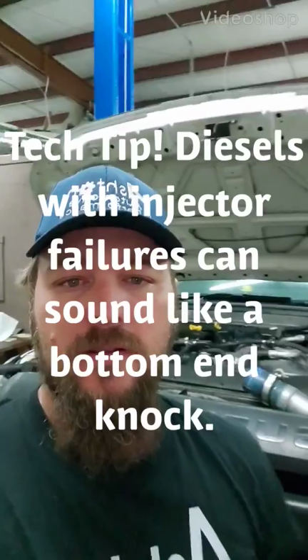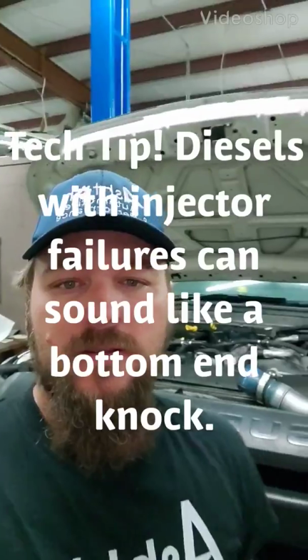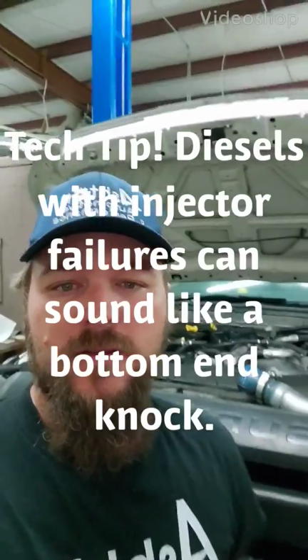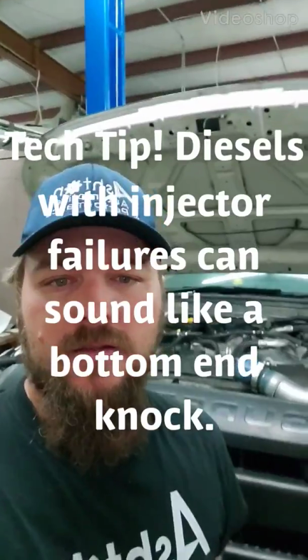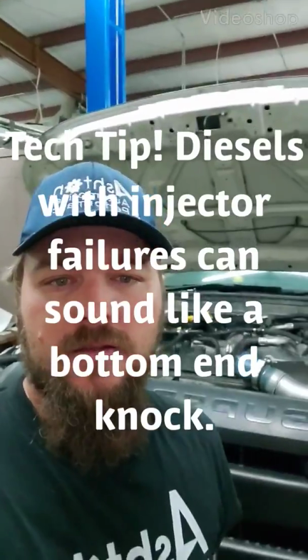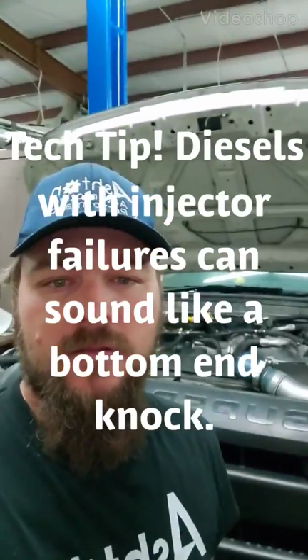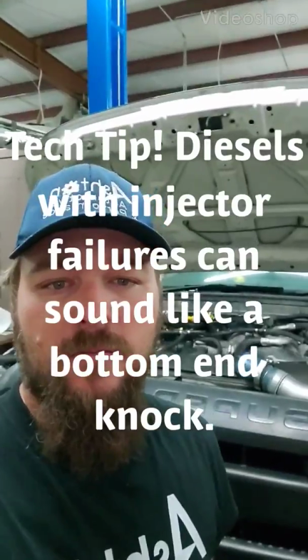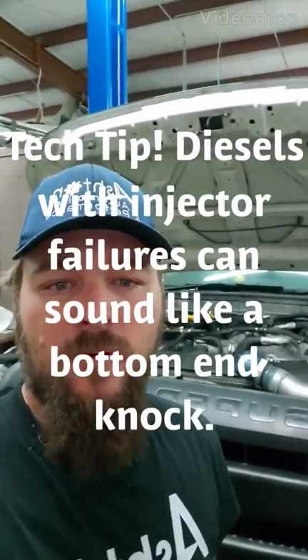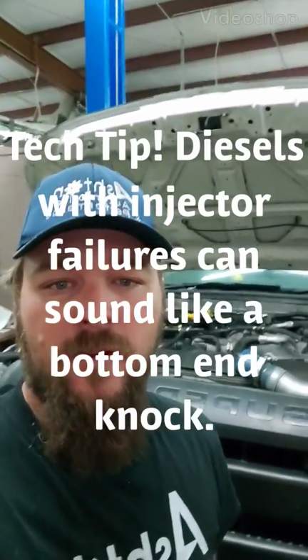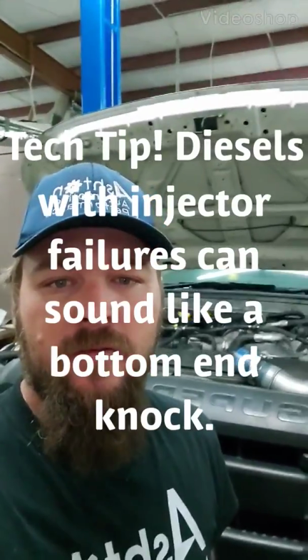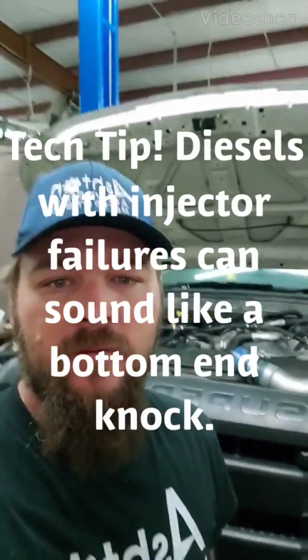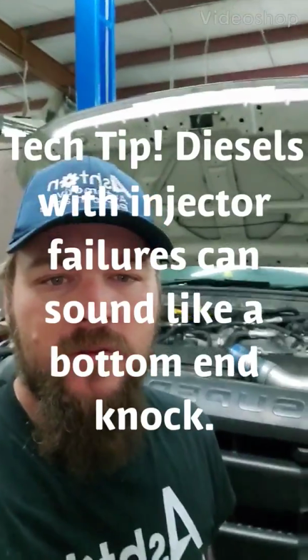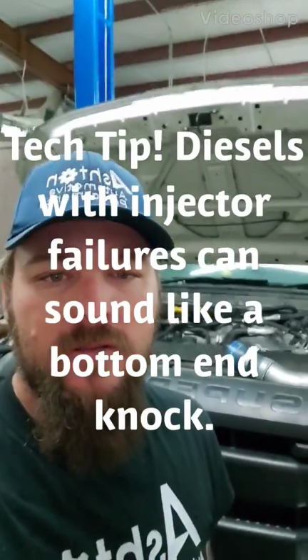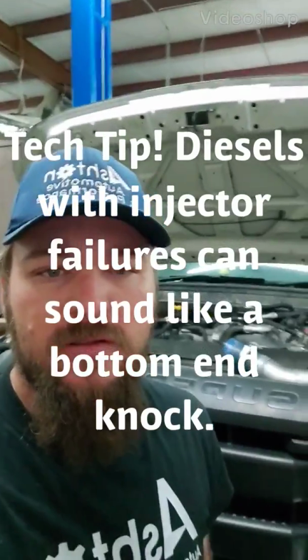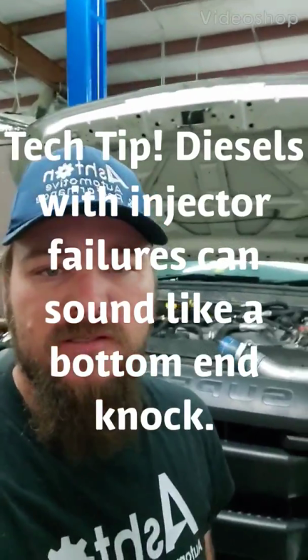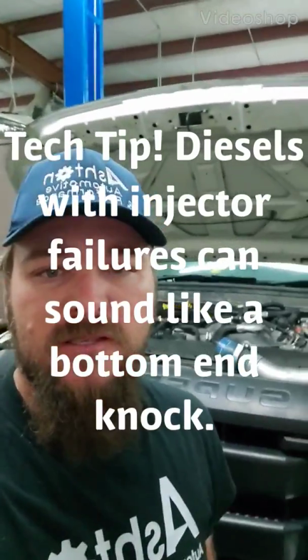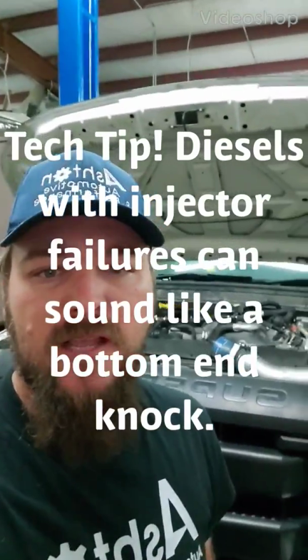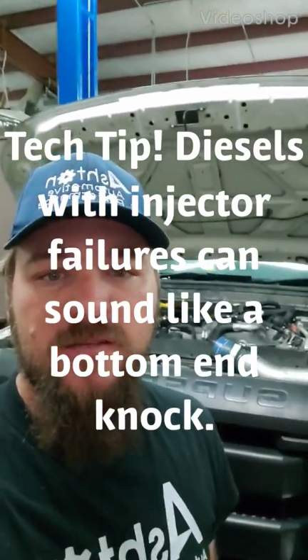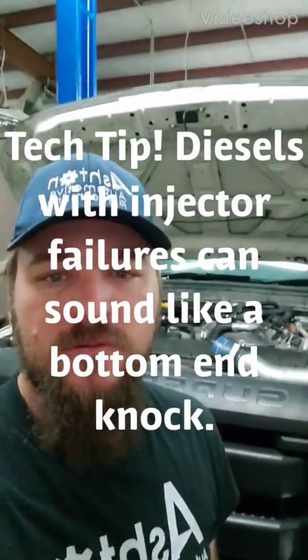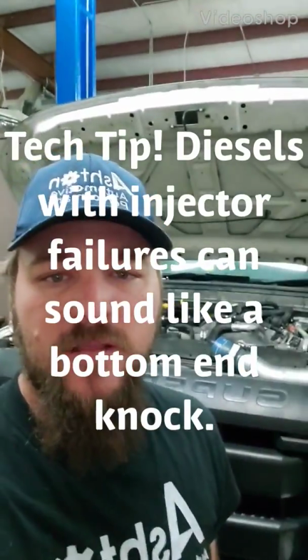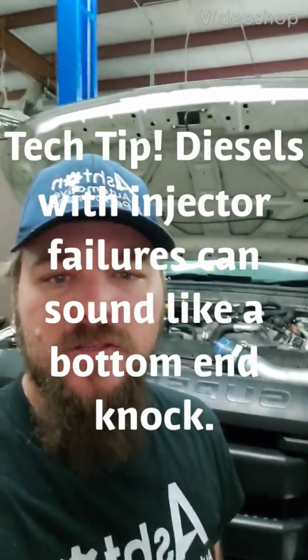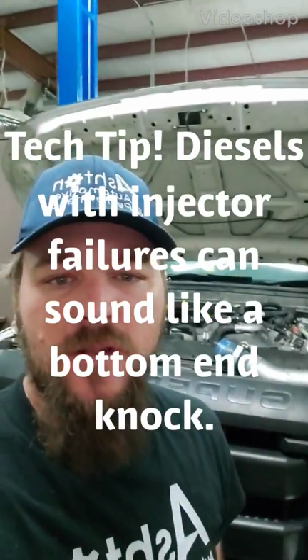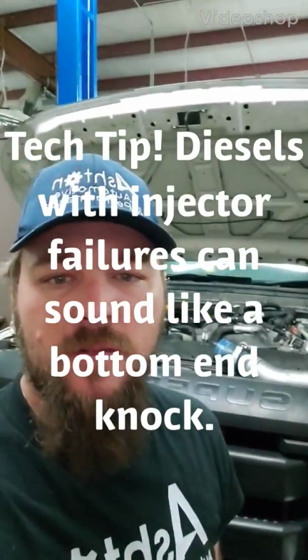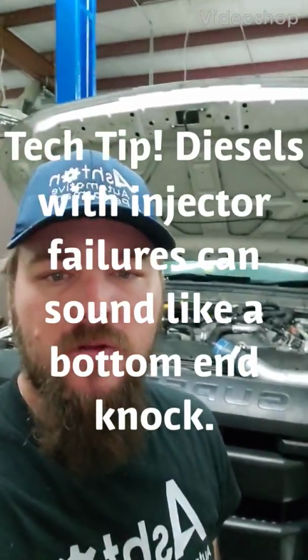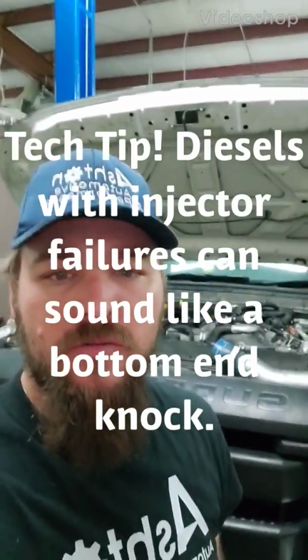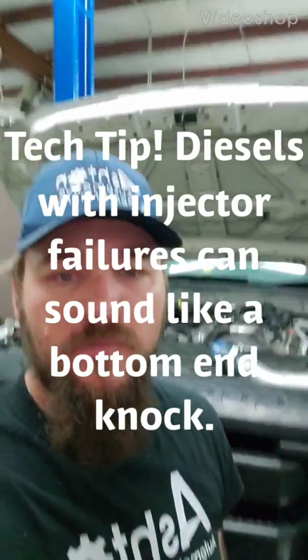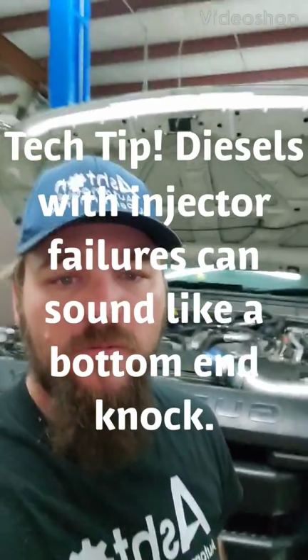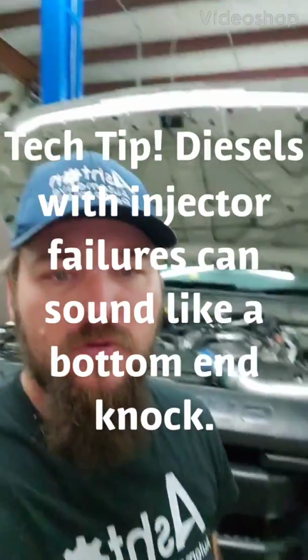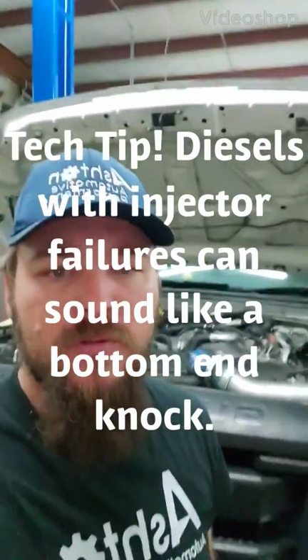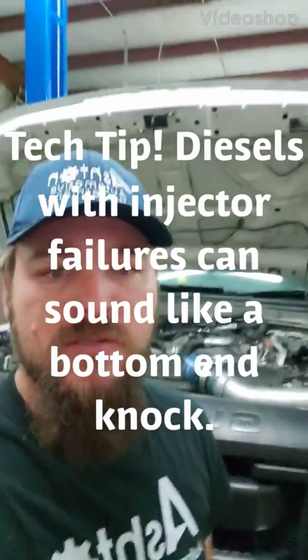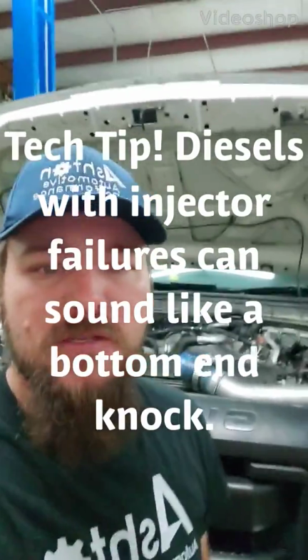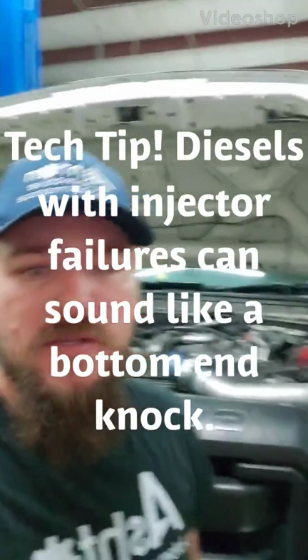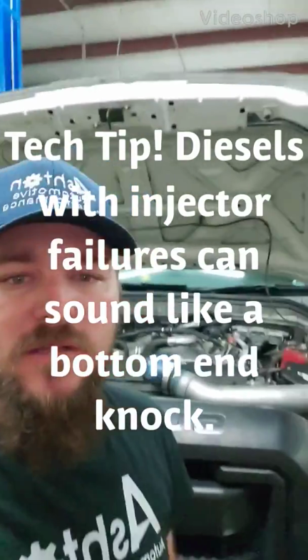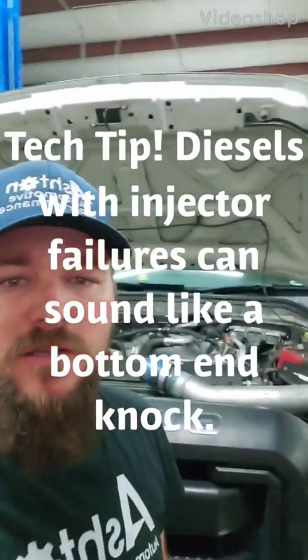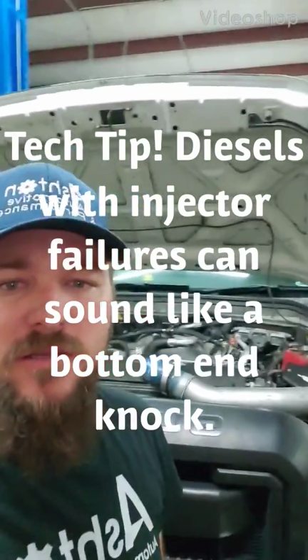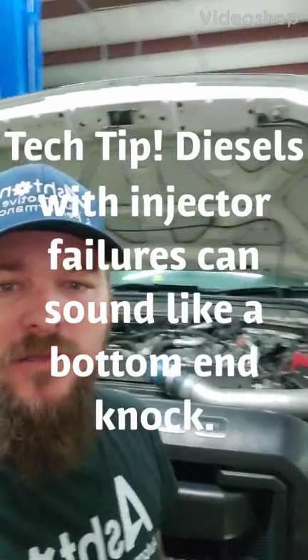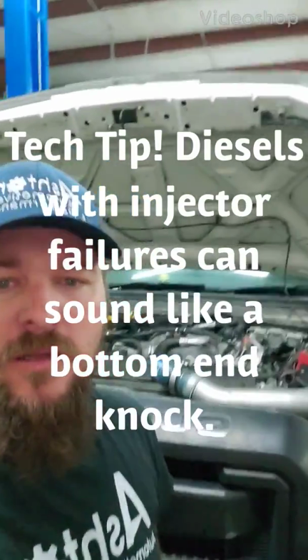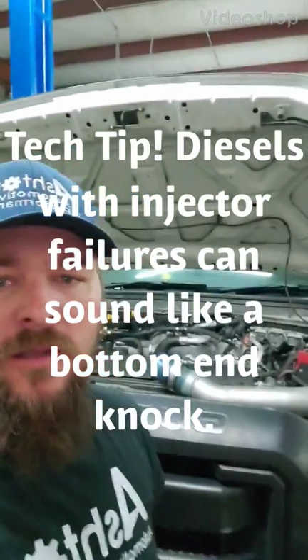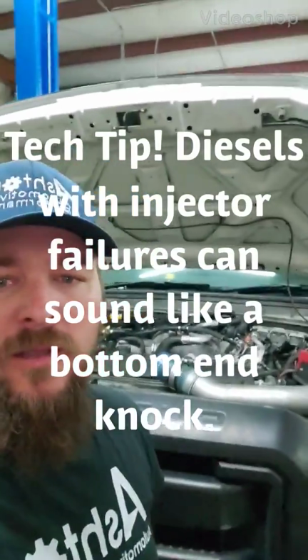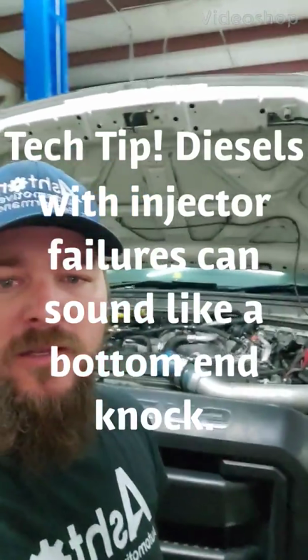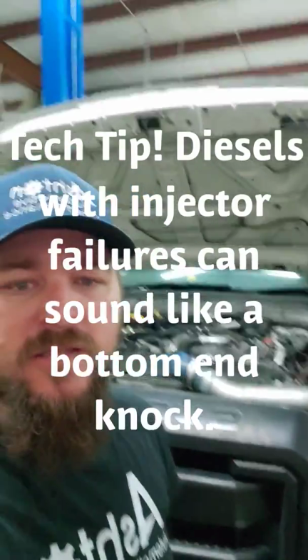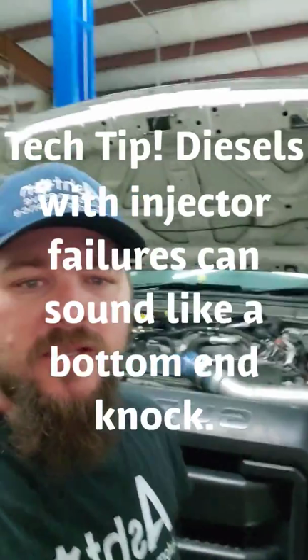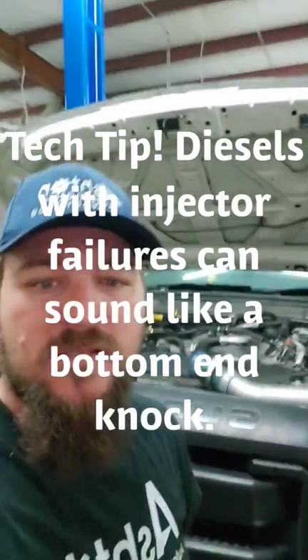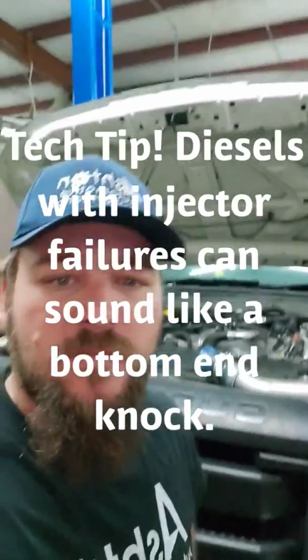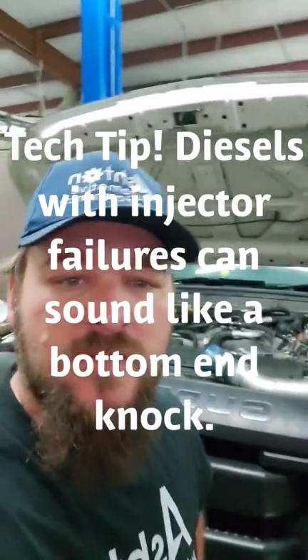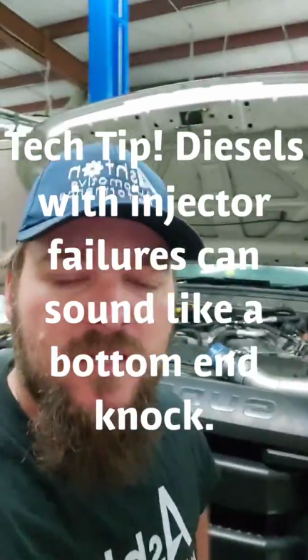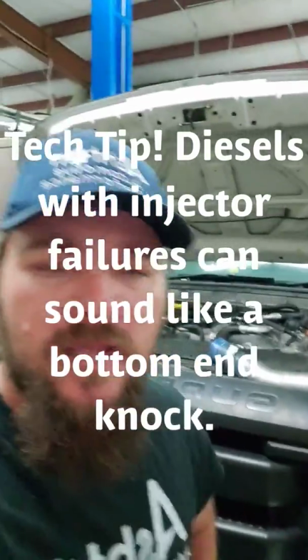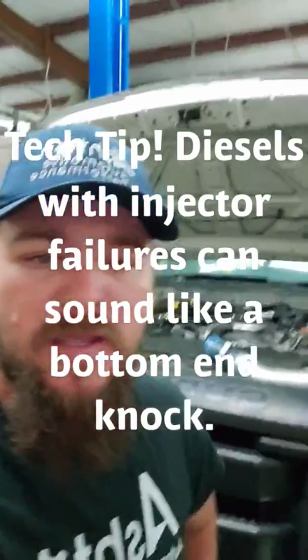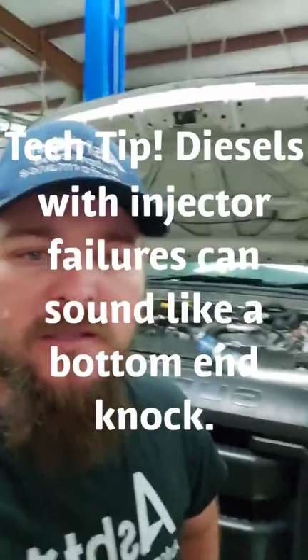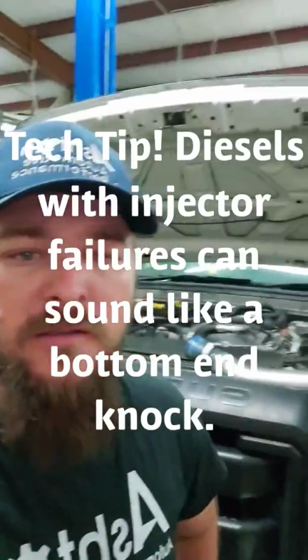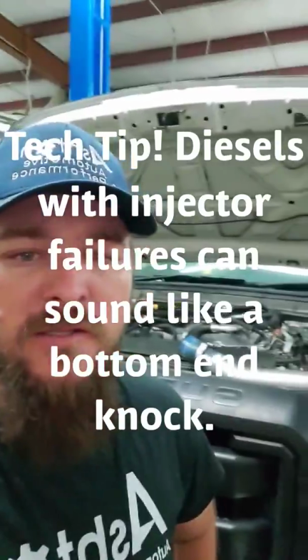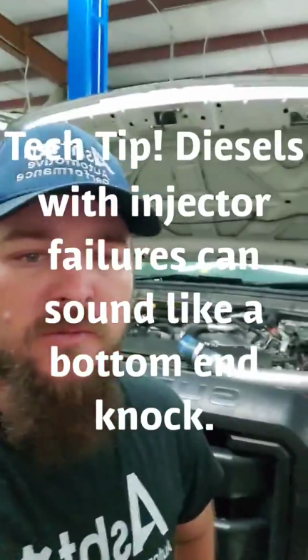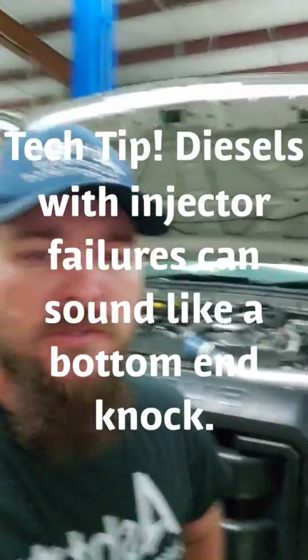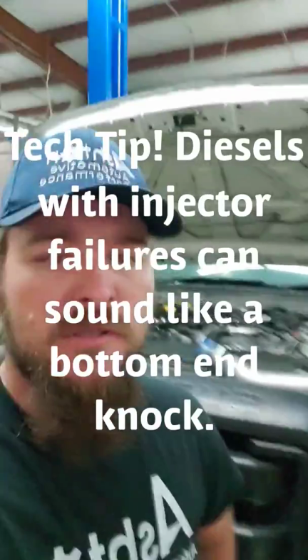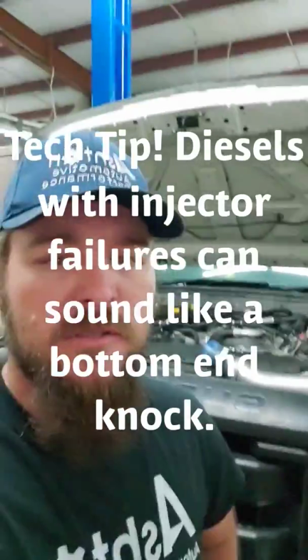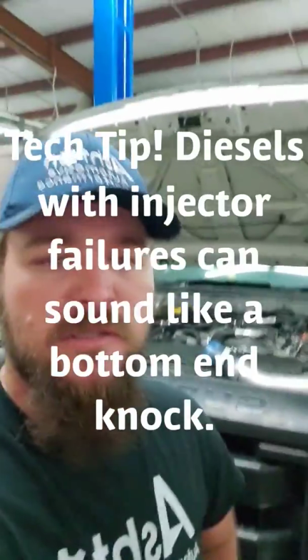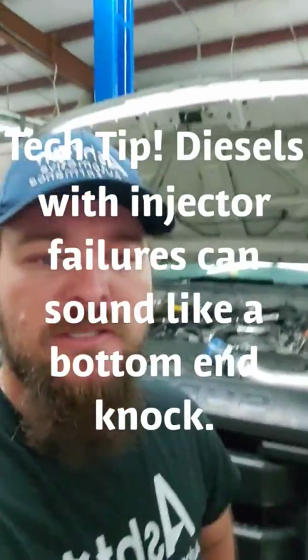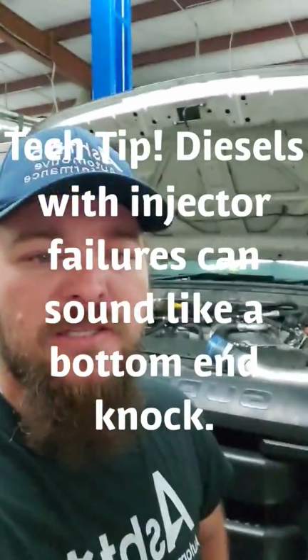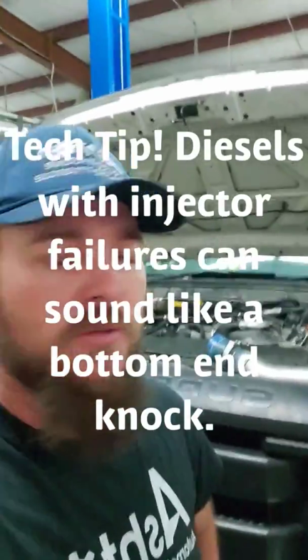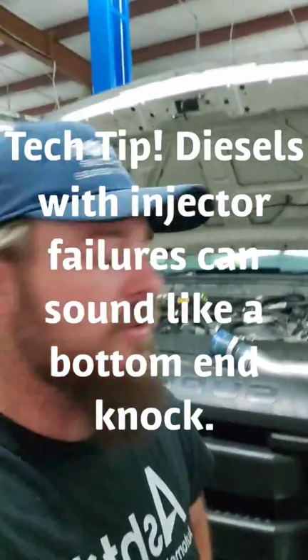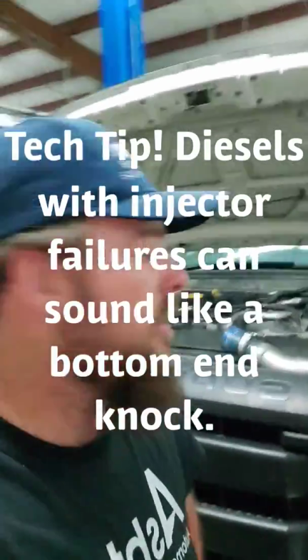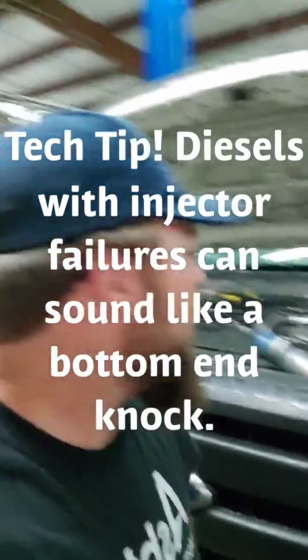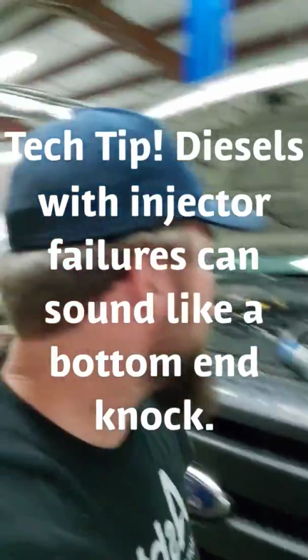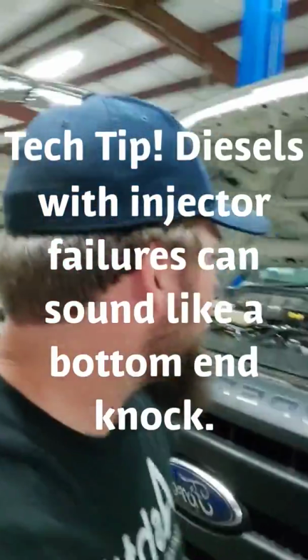Good morning everyone. This is Ashton with Ashton Automotive and Performance. I got a tech tip today — this one is diesel related.